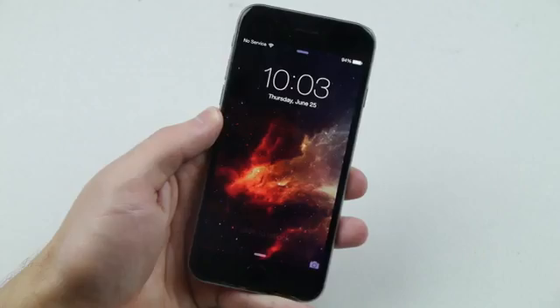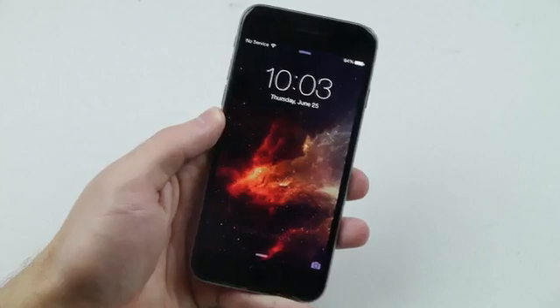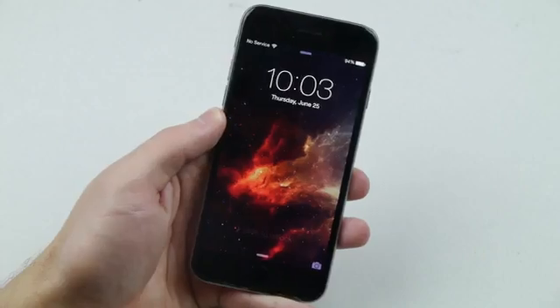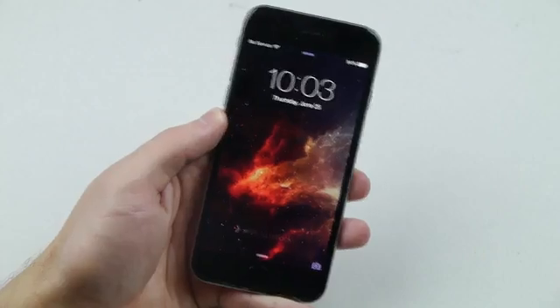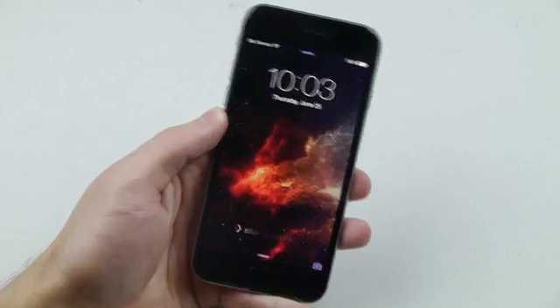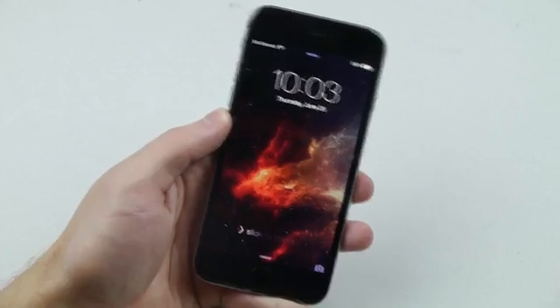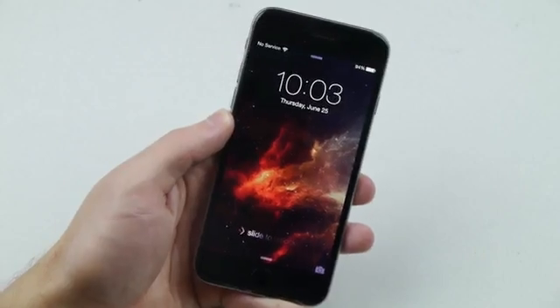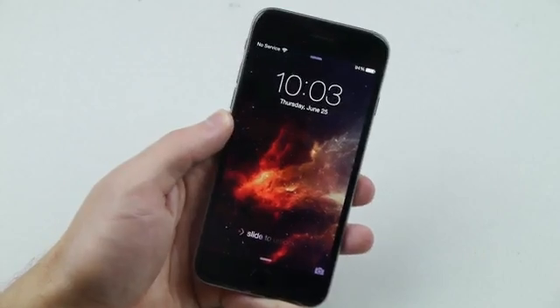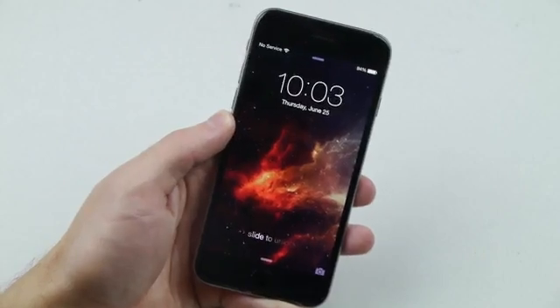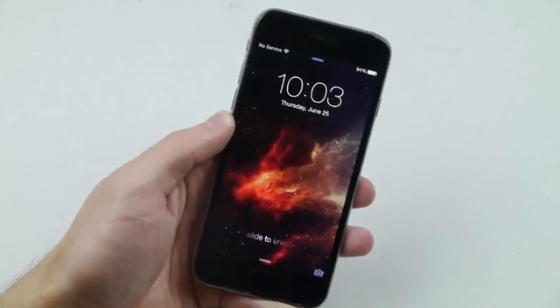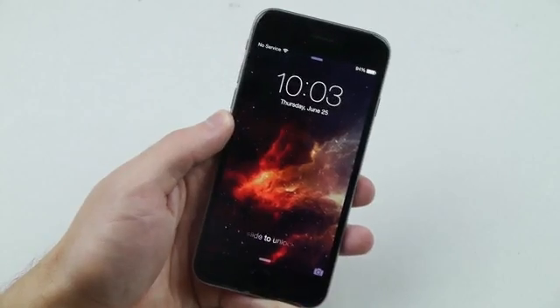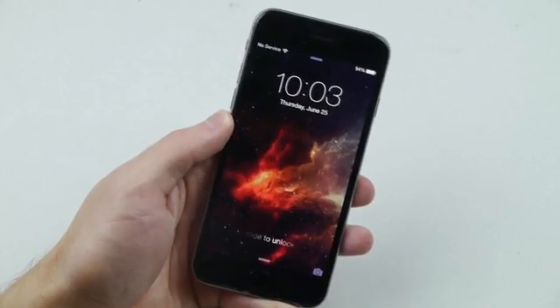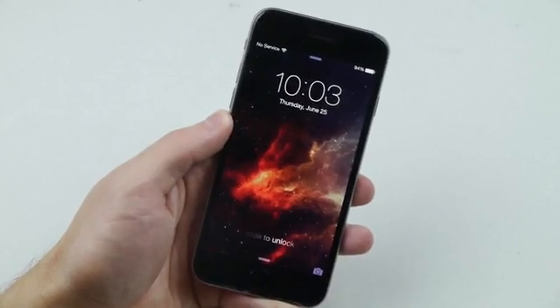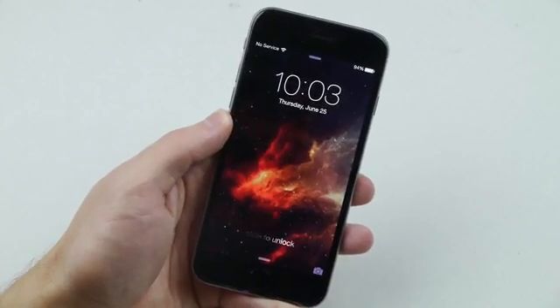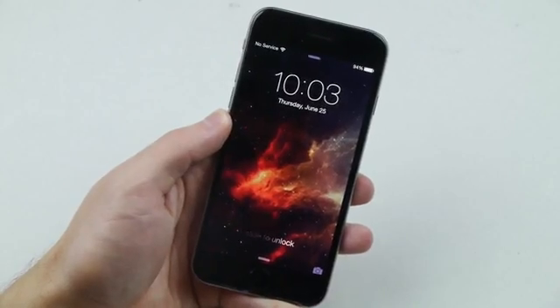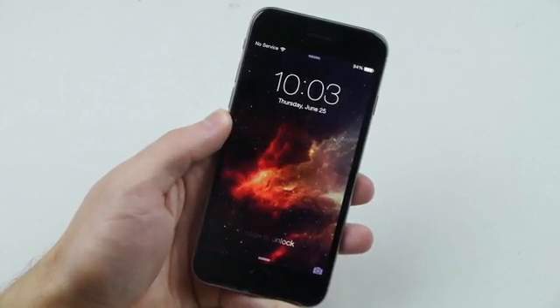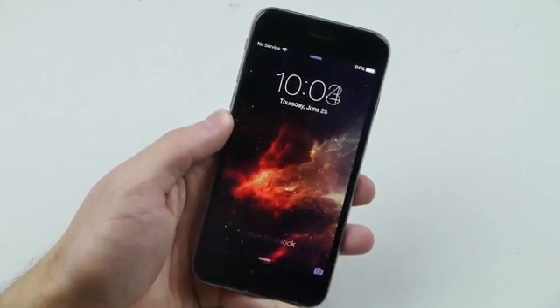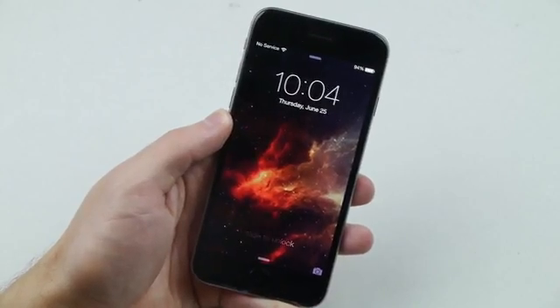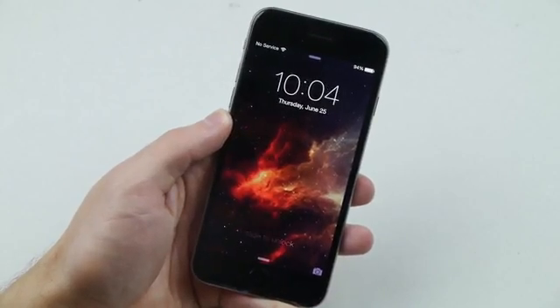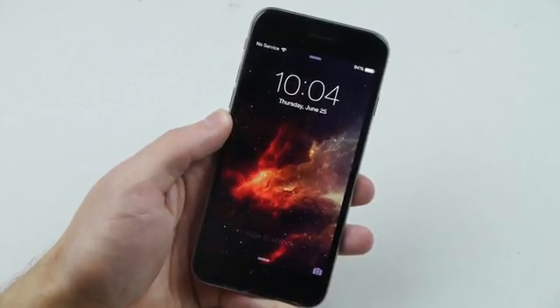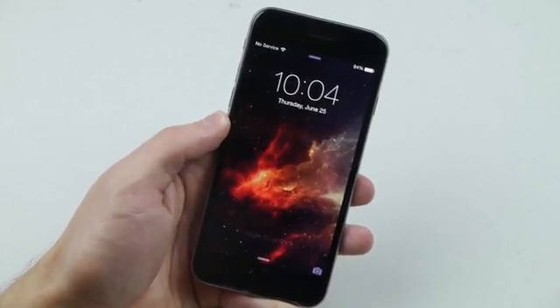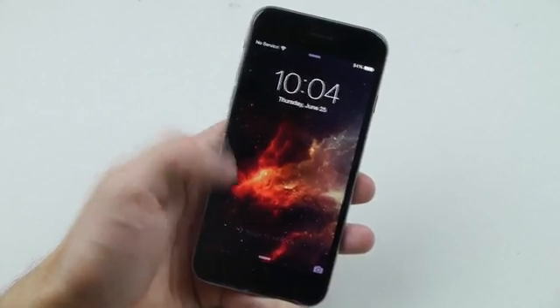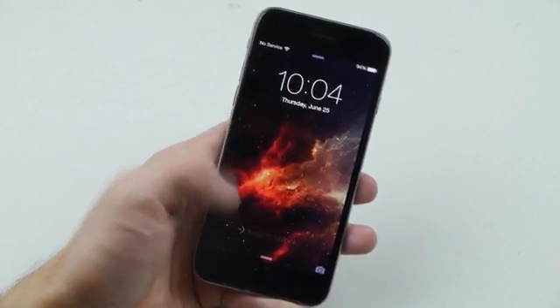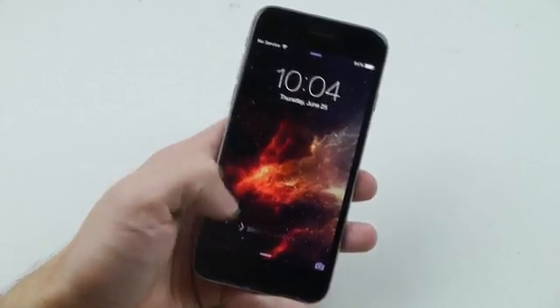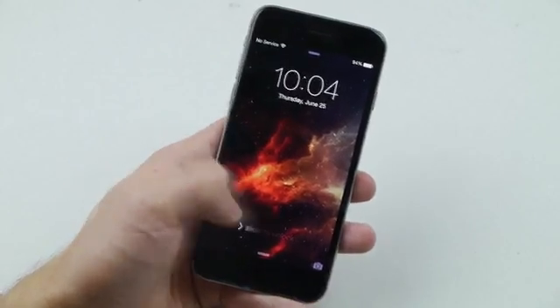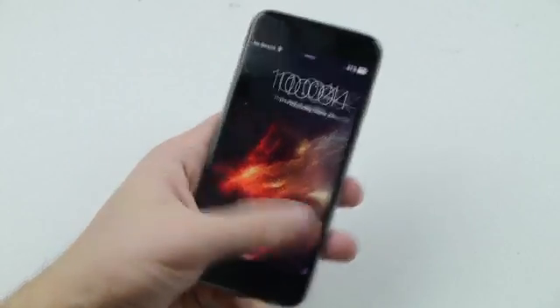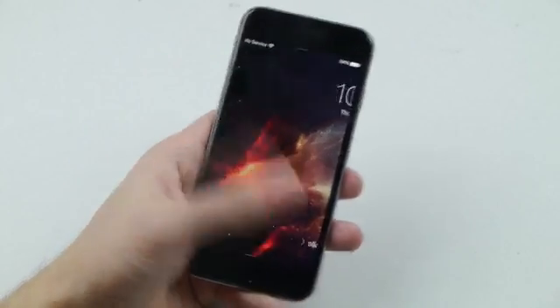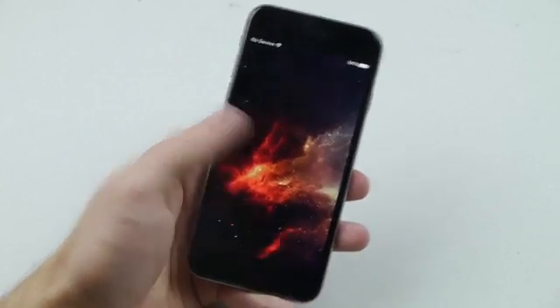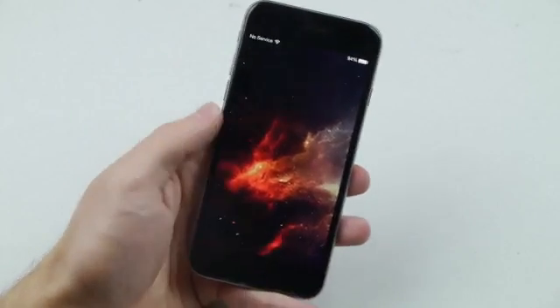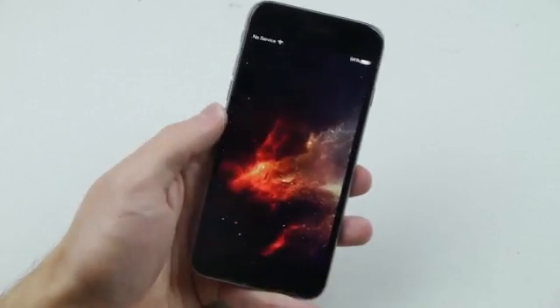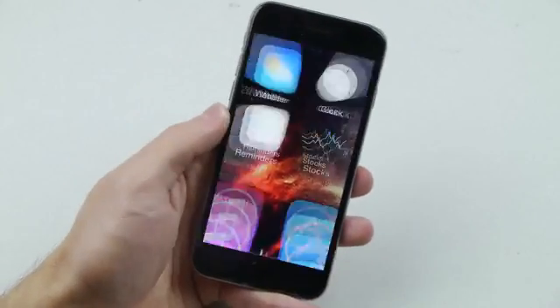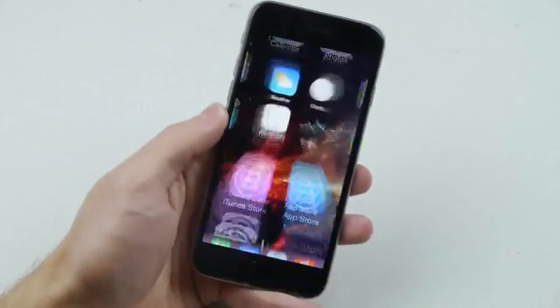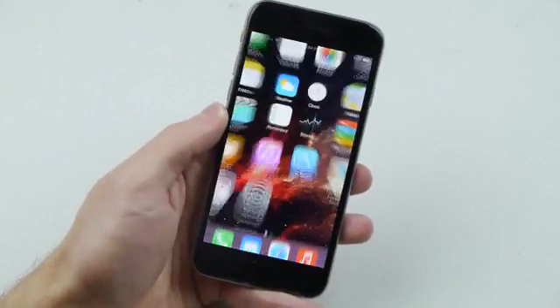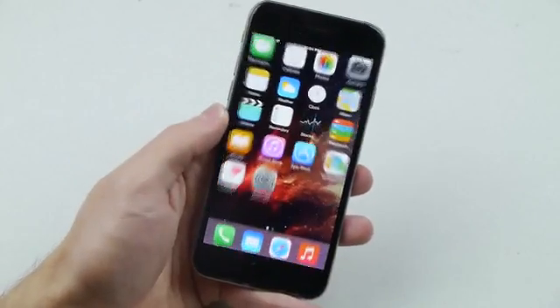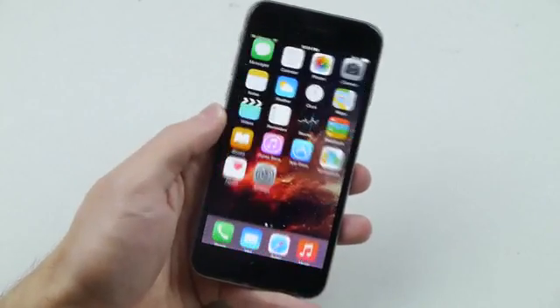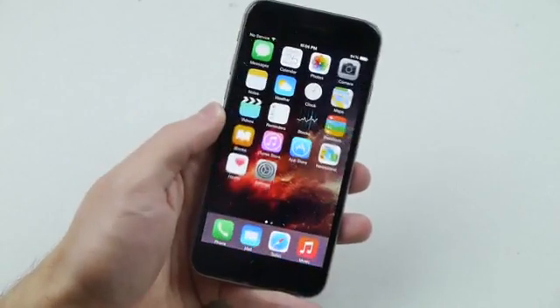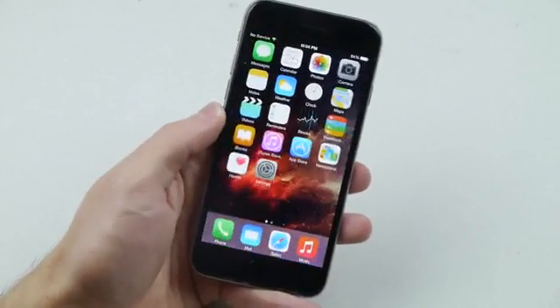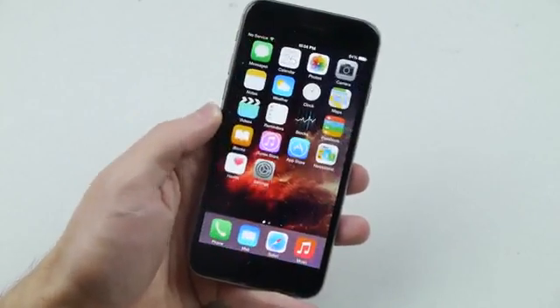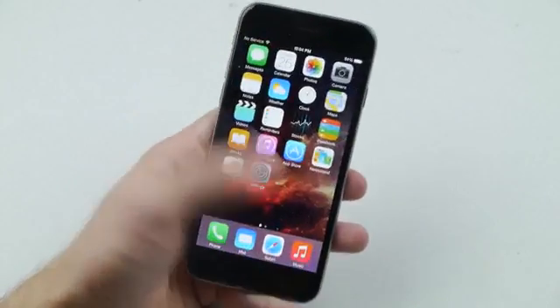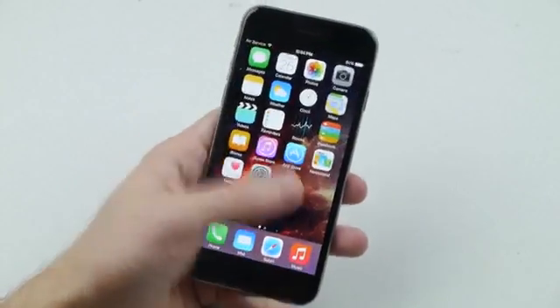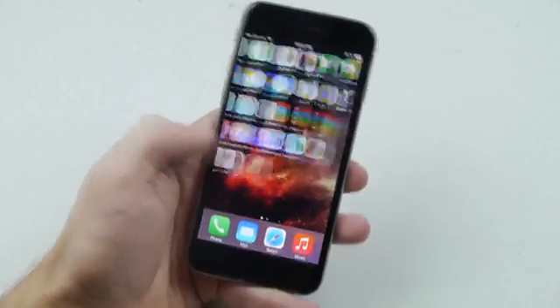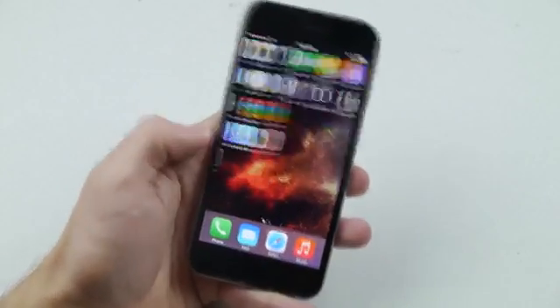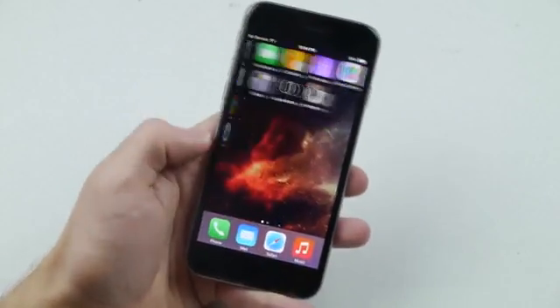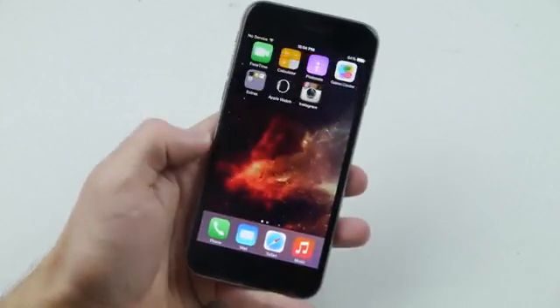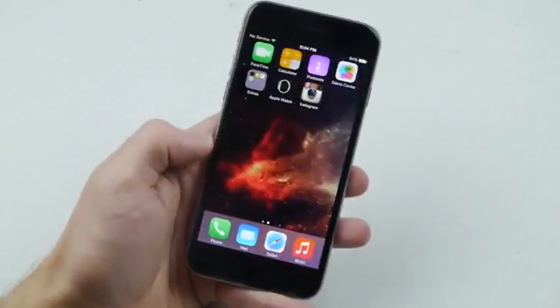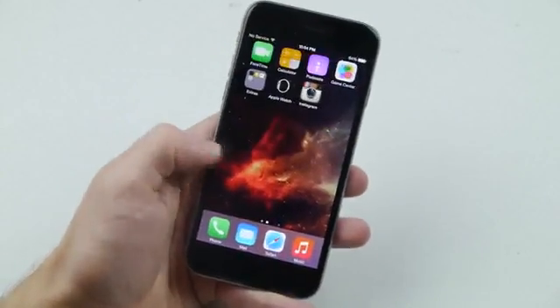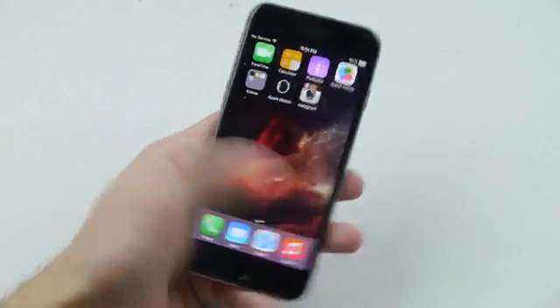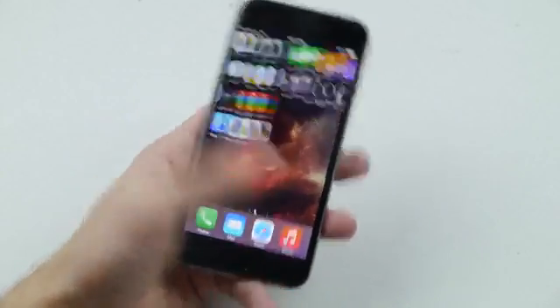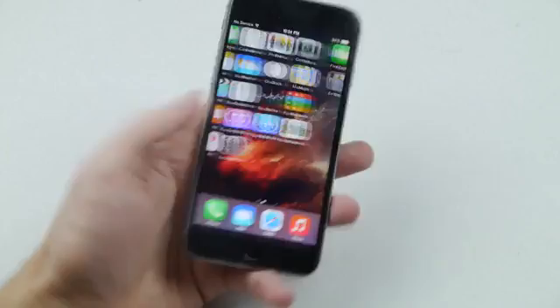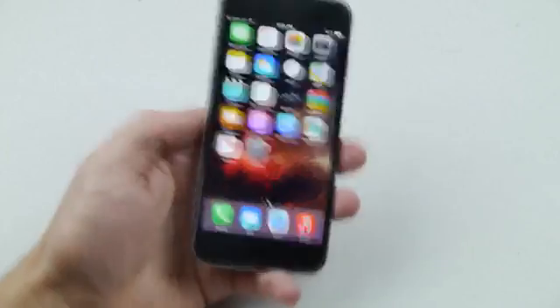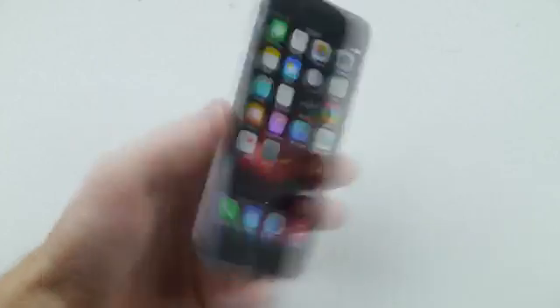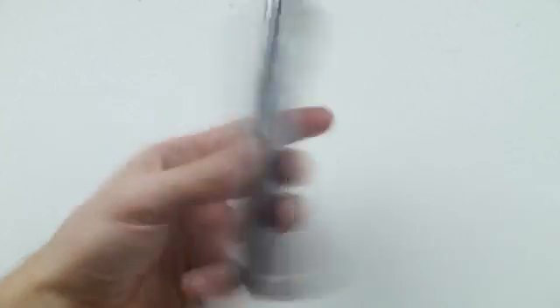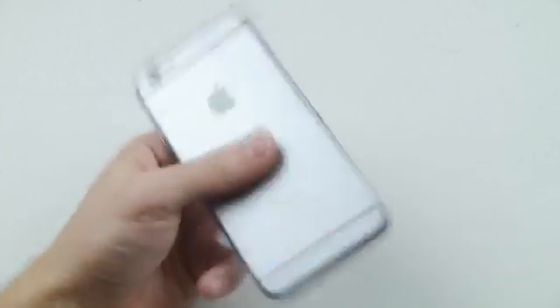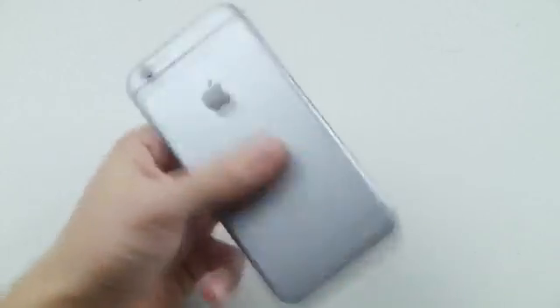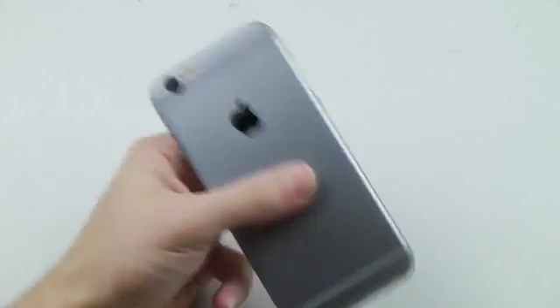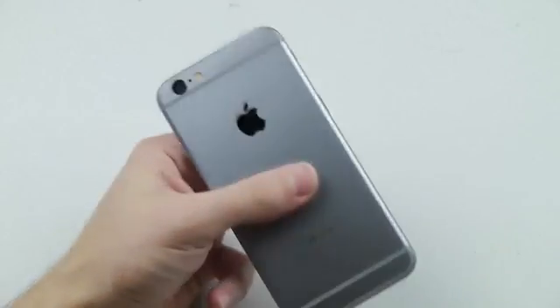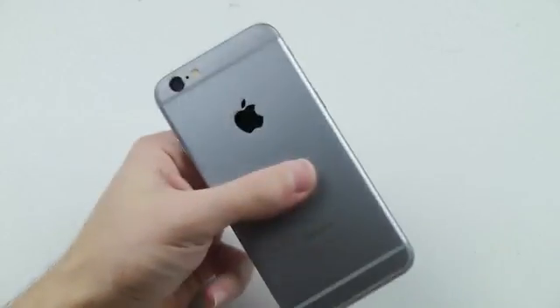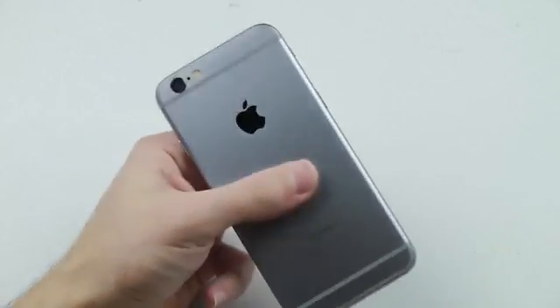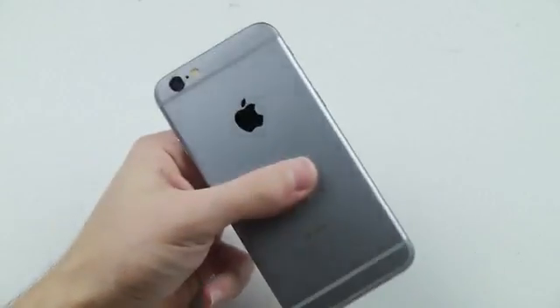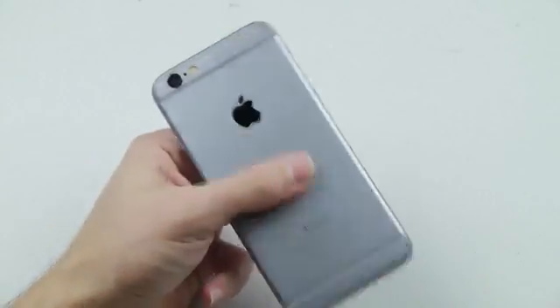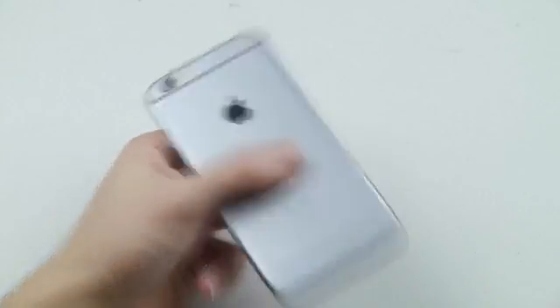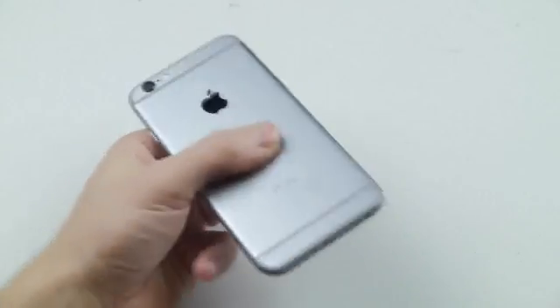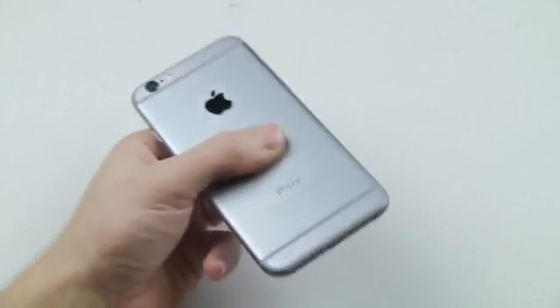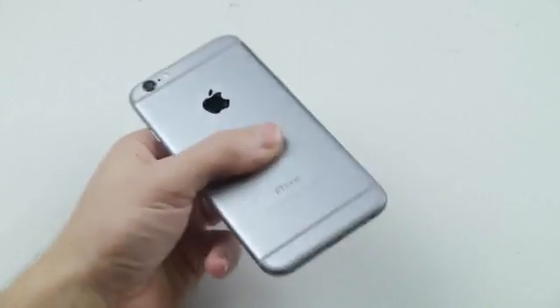What is up guys, Techrex here. I've got a like-new iPhone 6, works perfectly fine, looks pretty good.